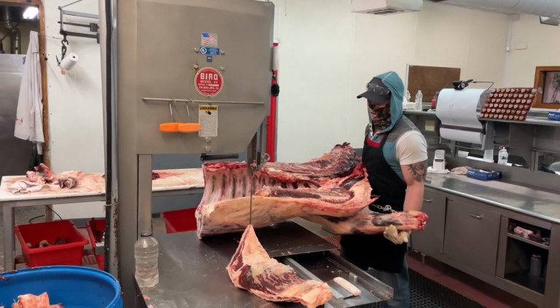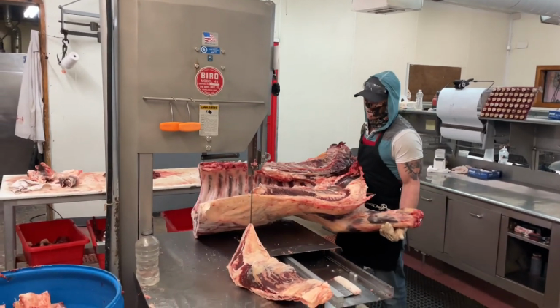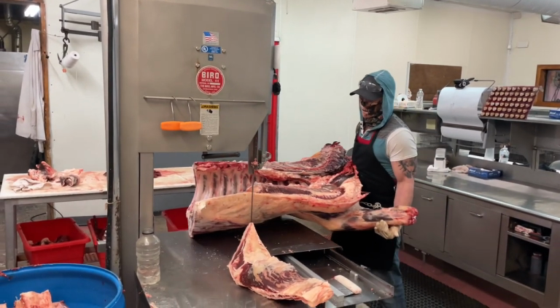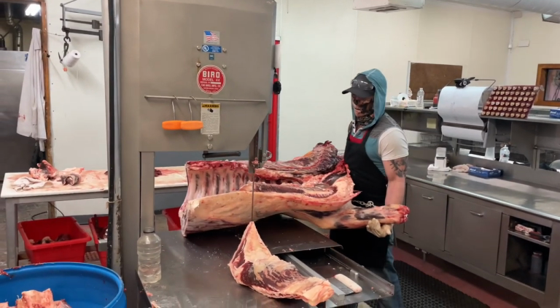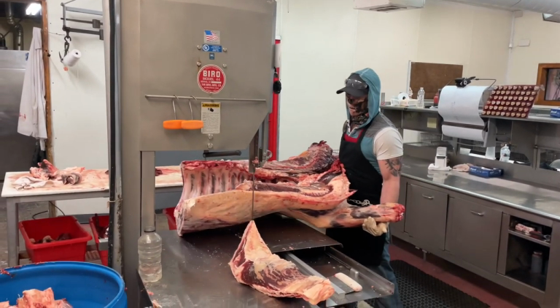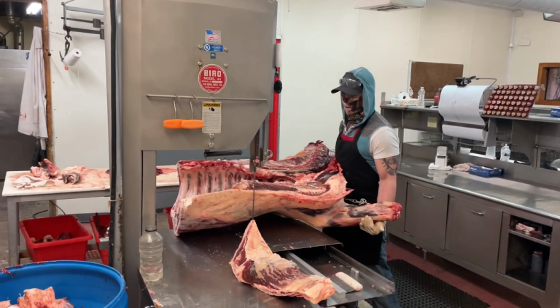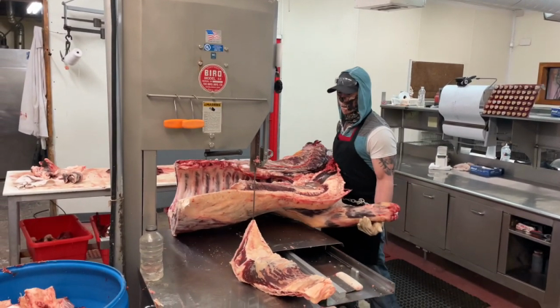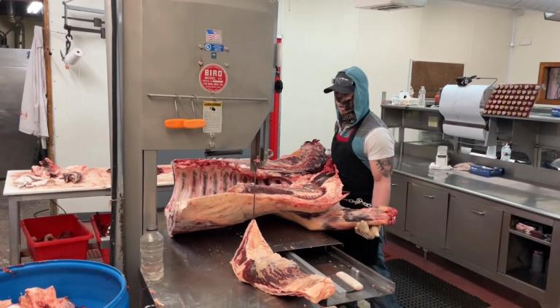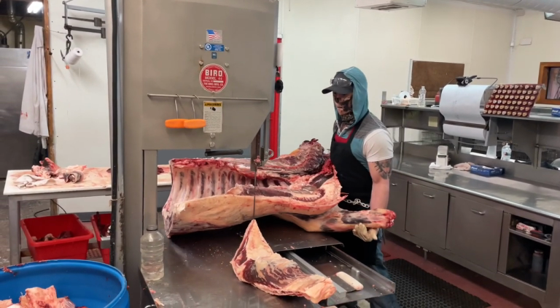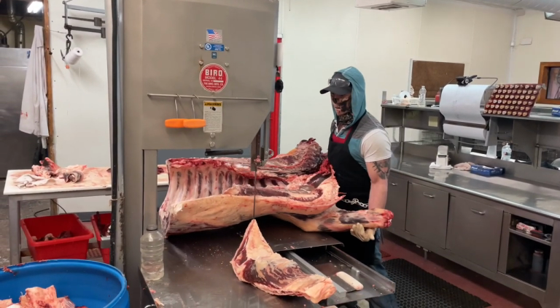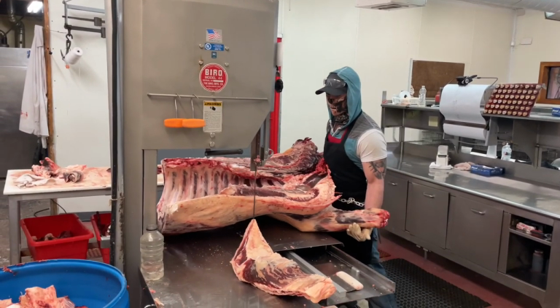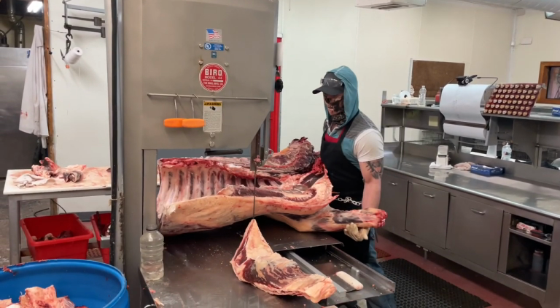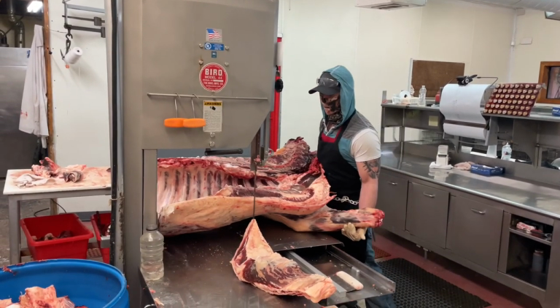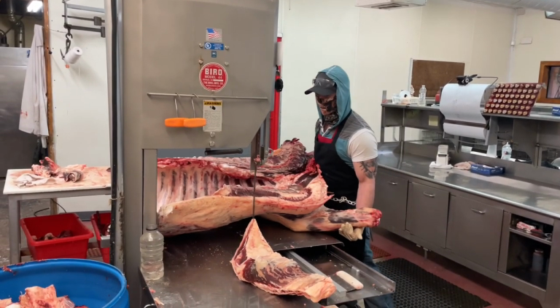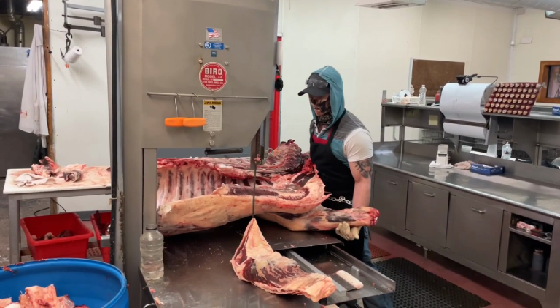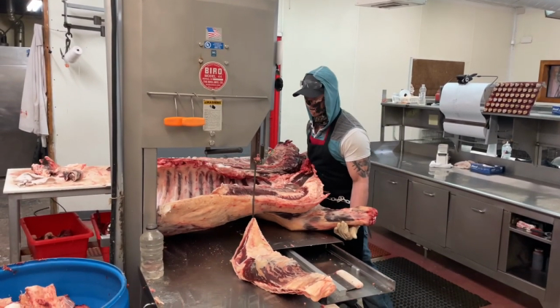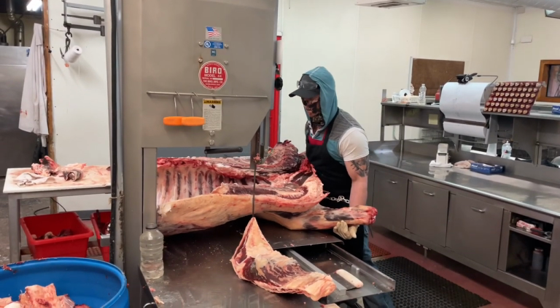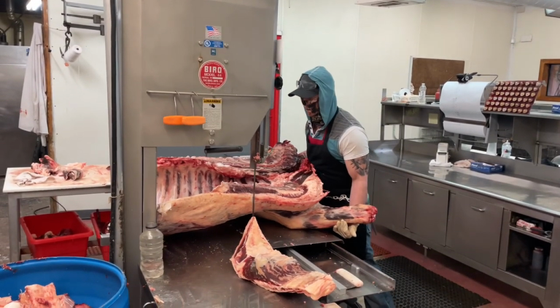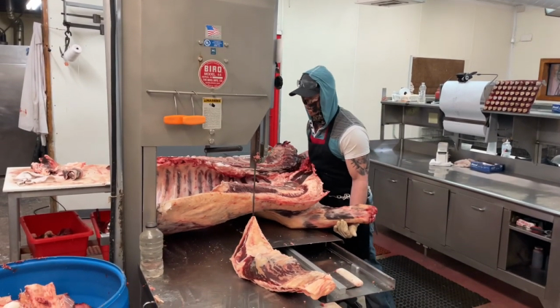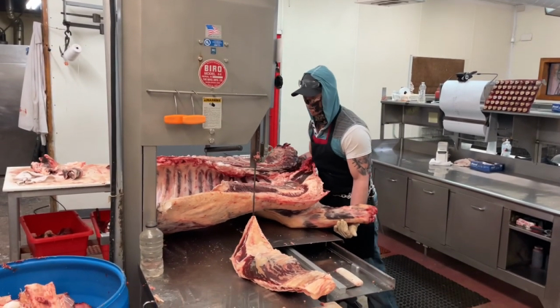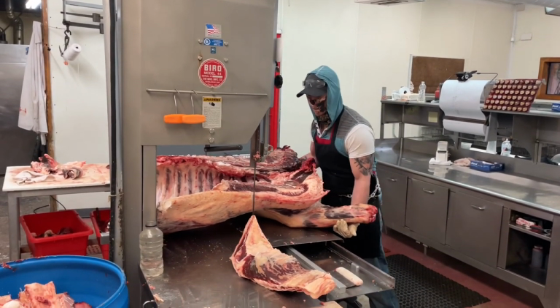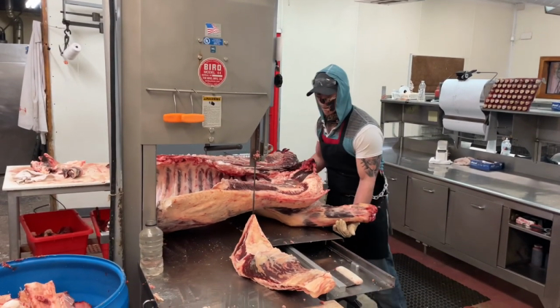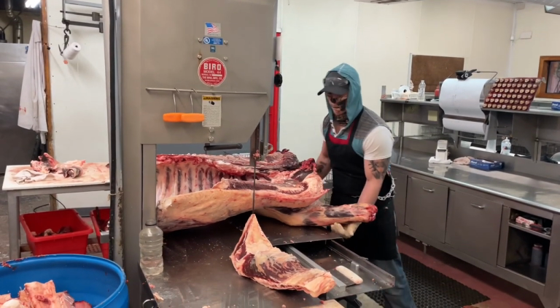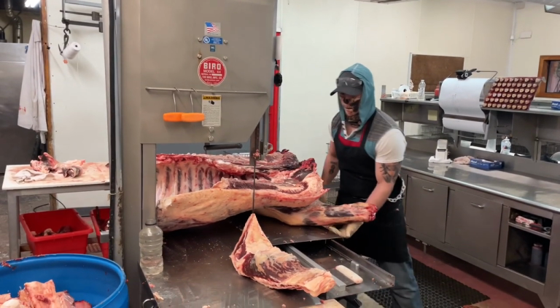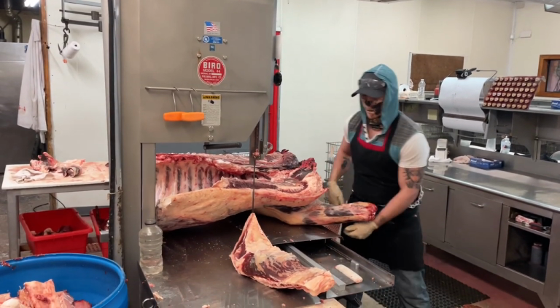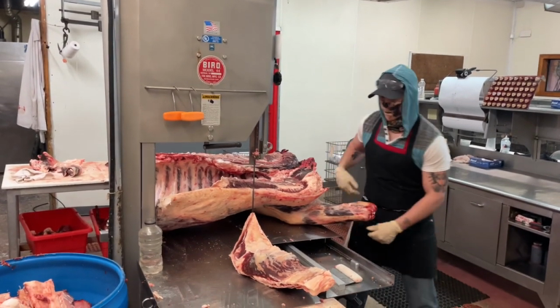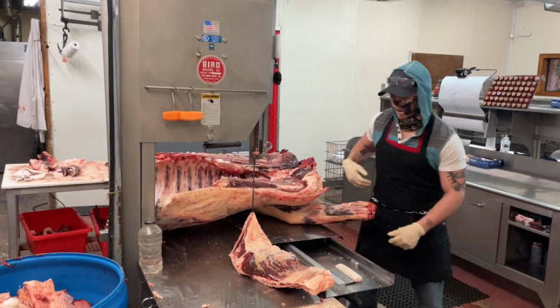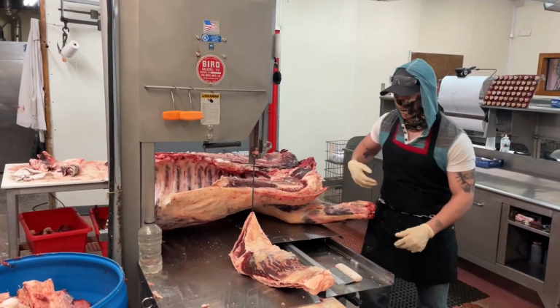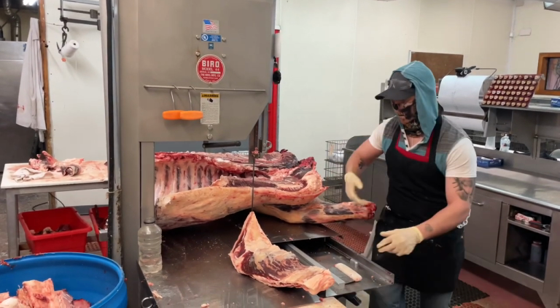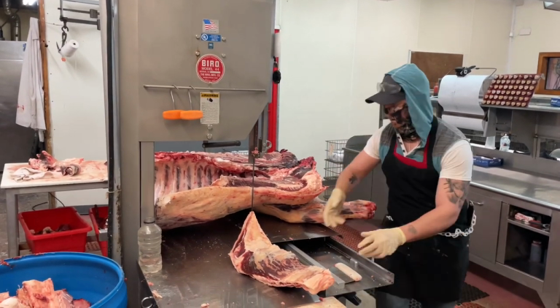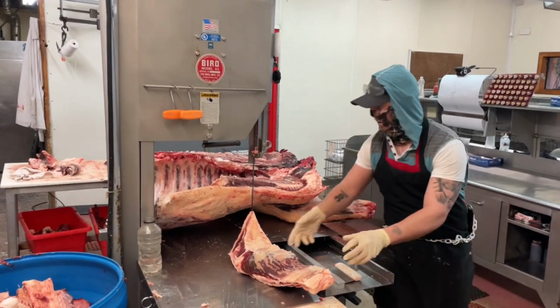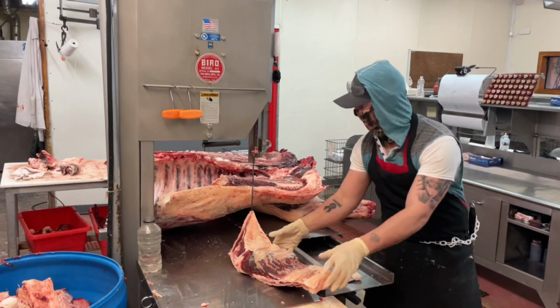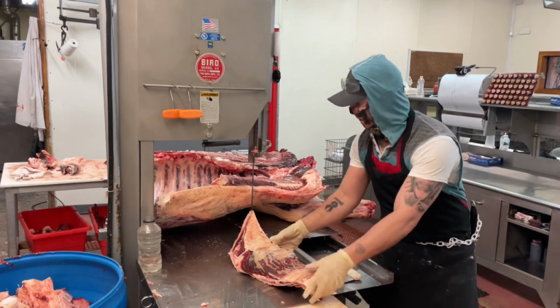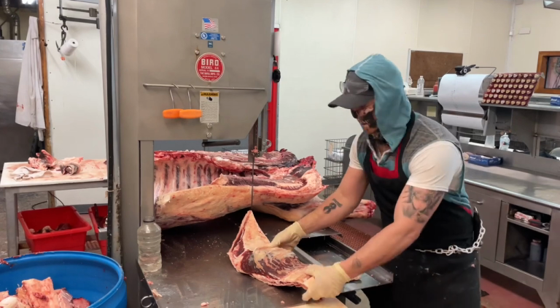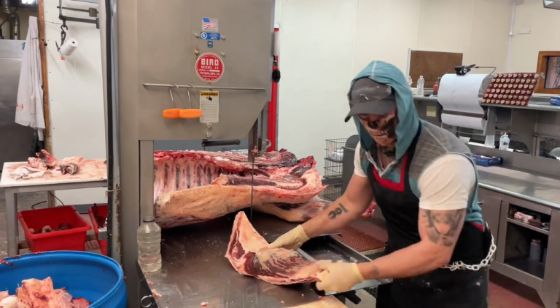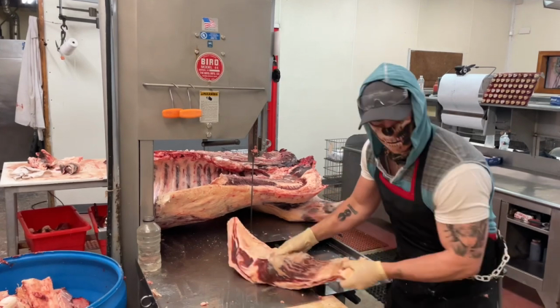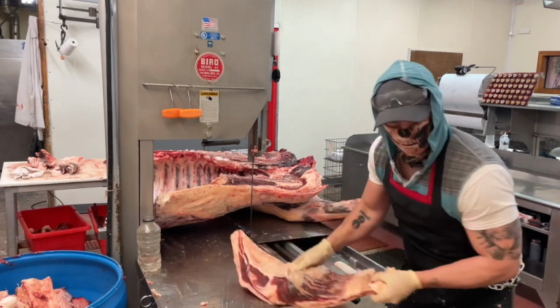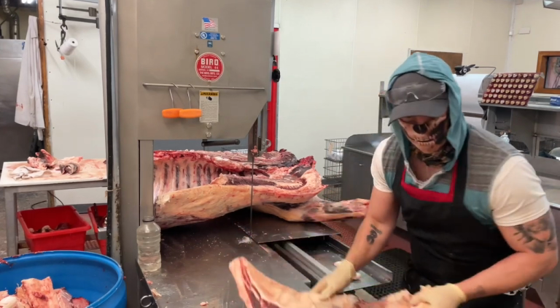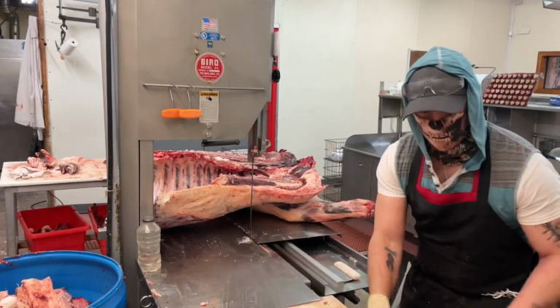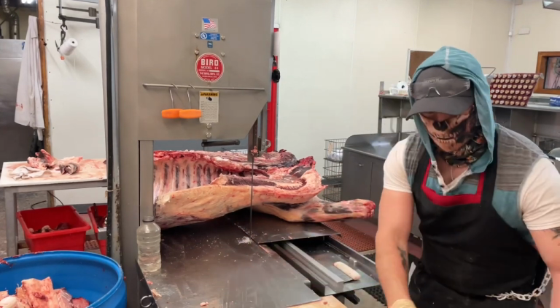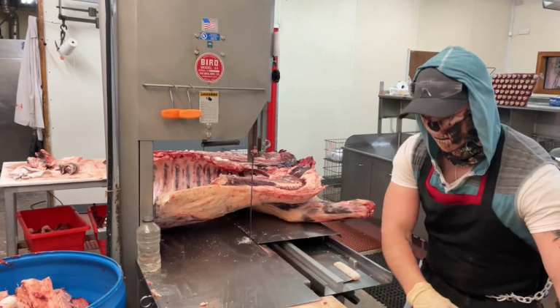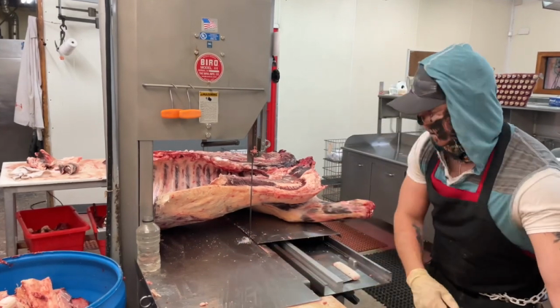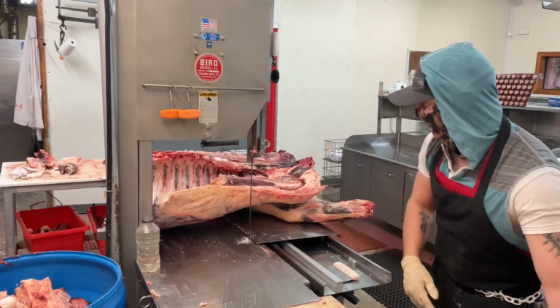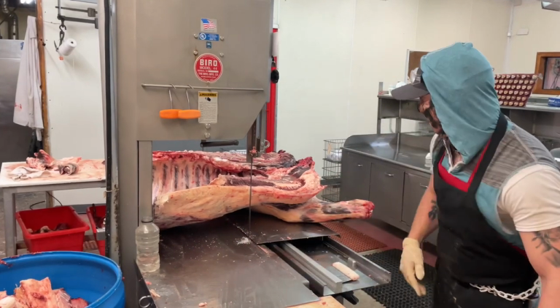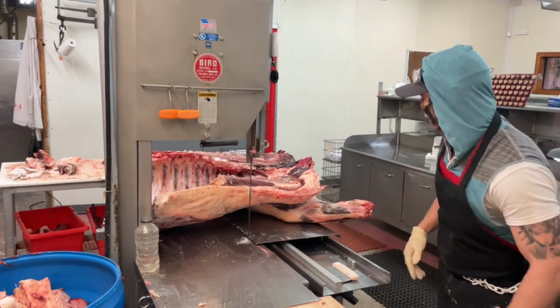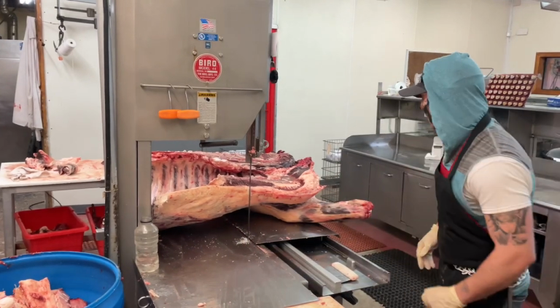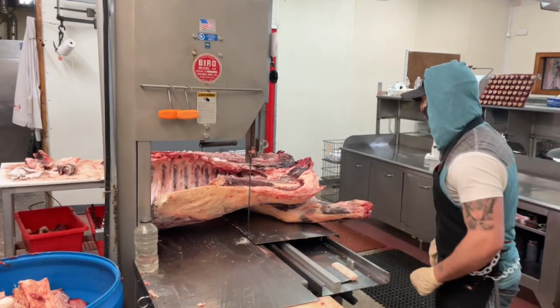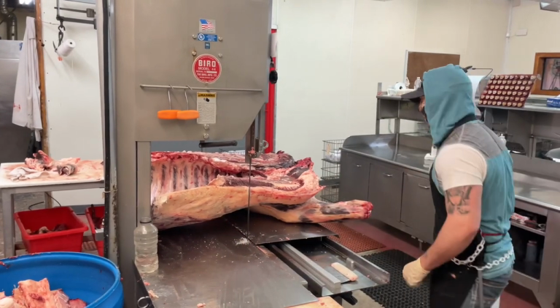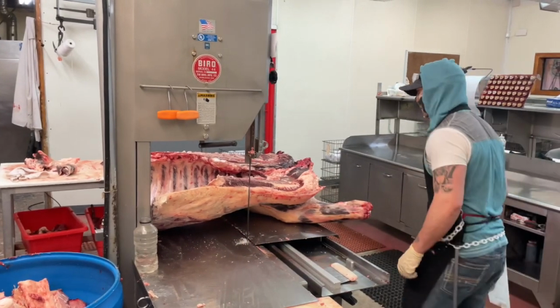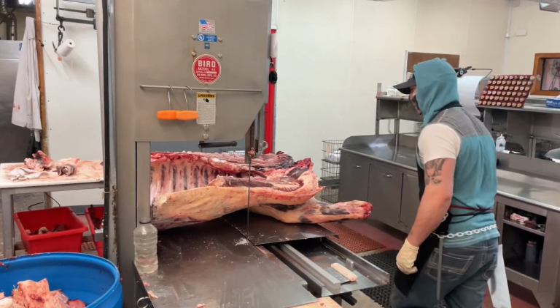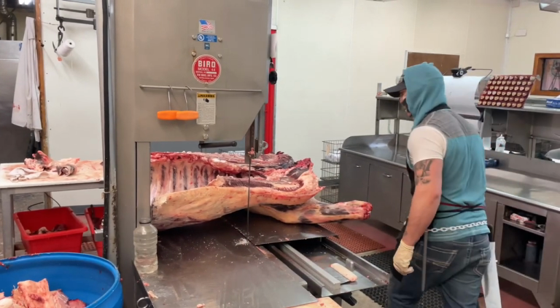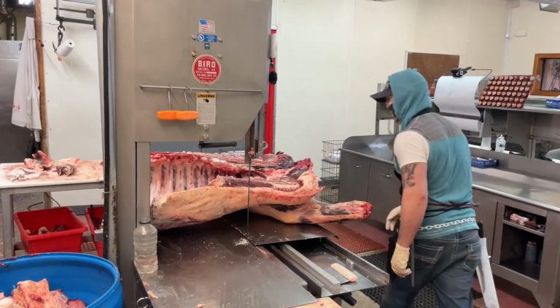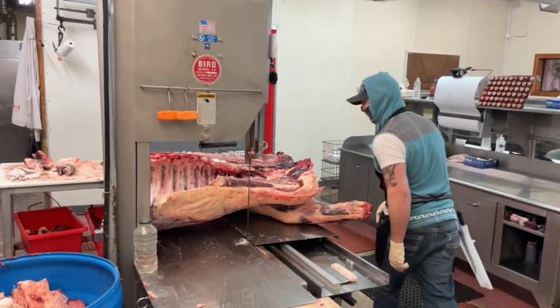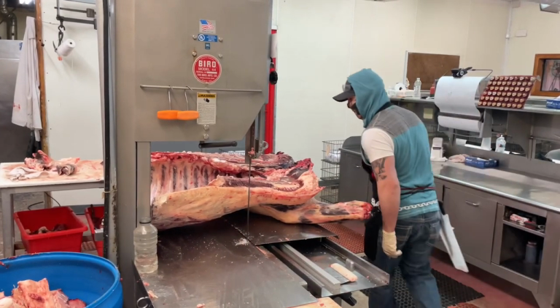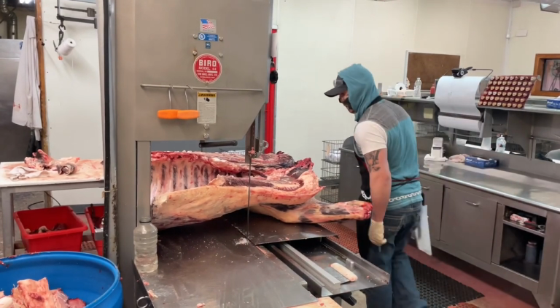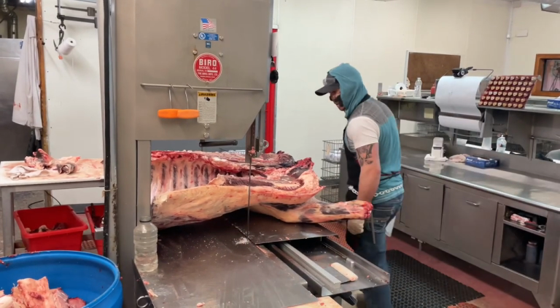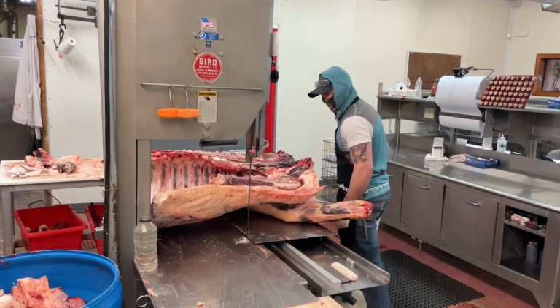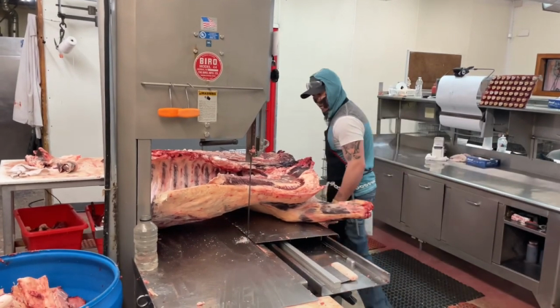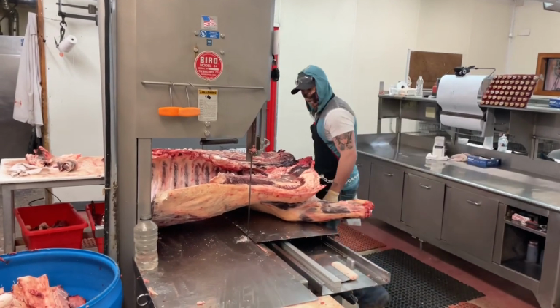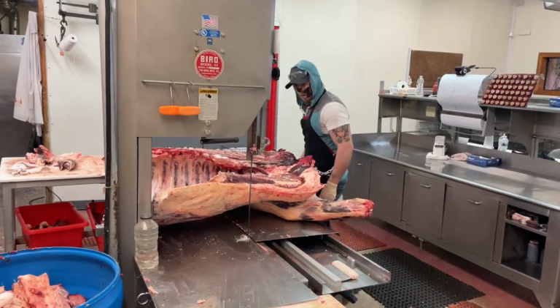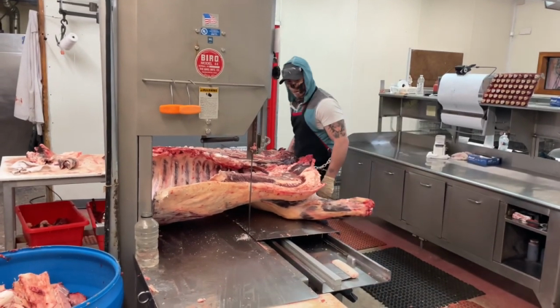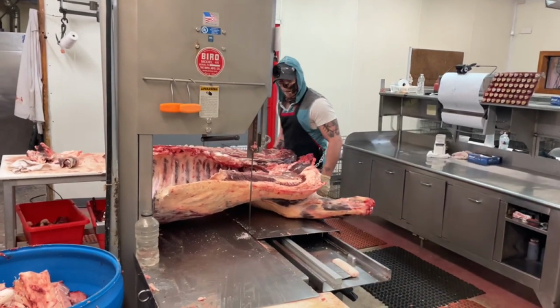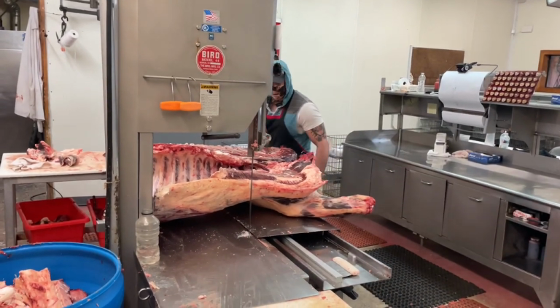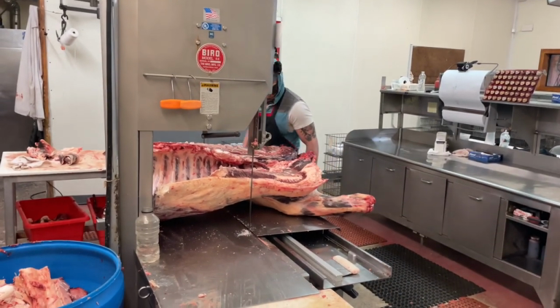The first thing I did was cut off the tip of that meat so I could fit it on the saw, because I'm going to want to cut it five ribs starting from the bottom.